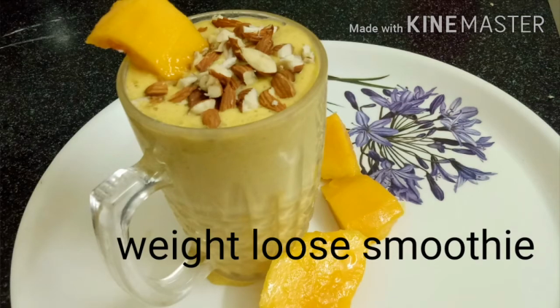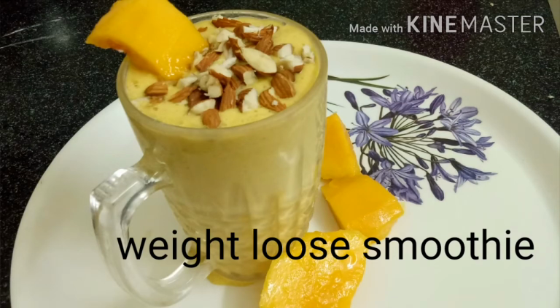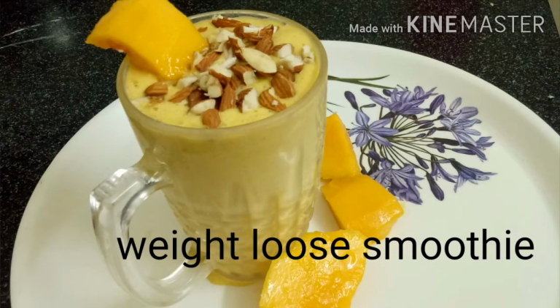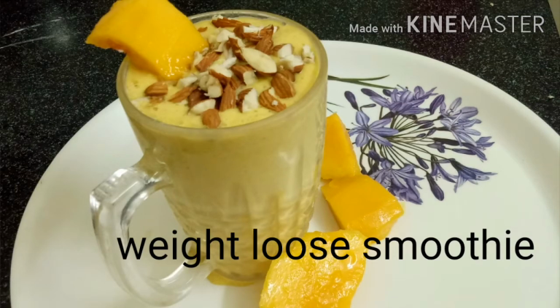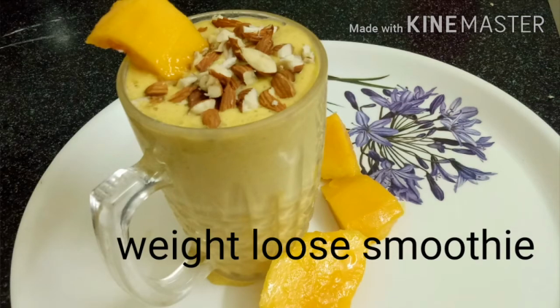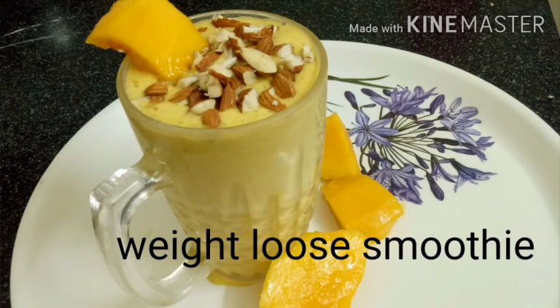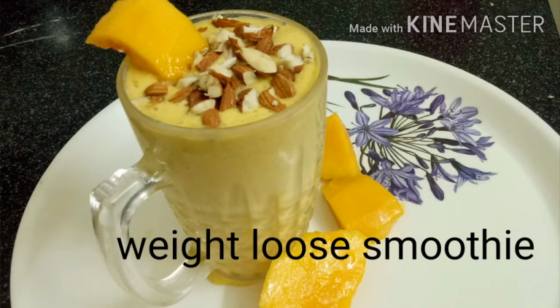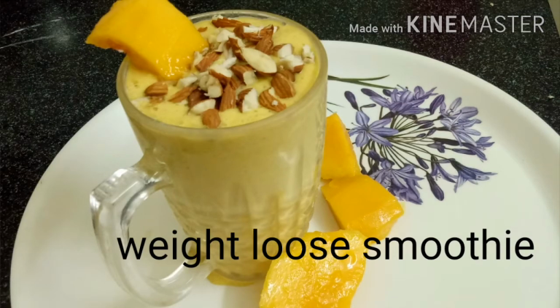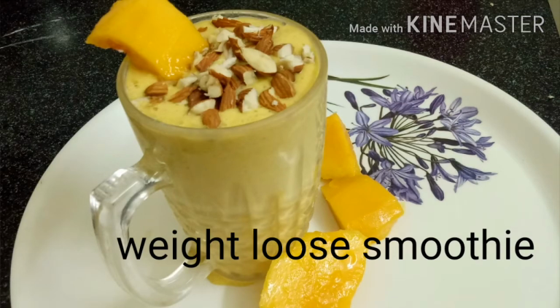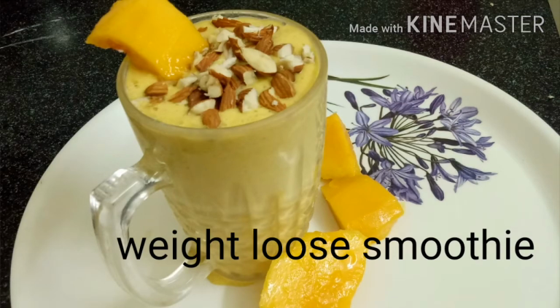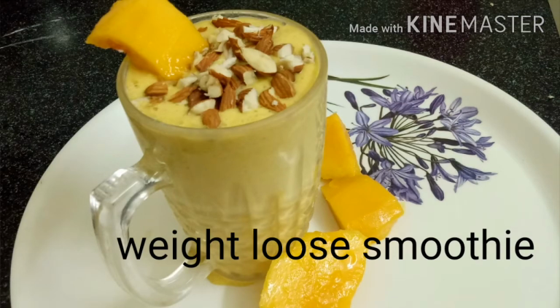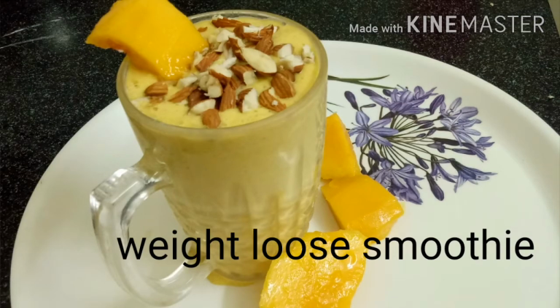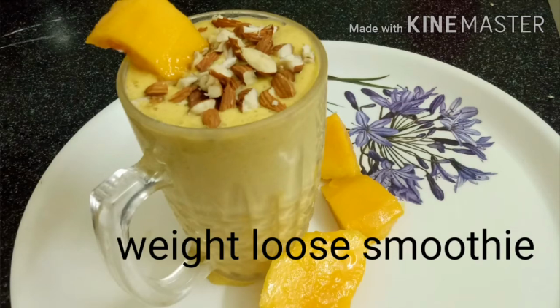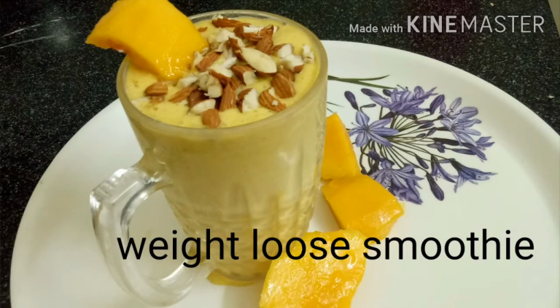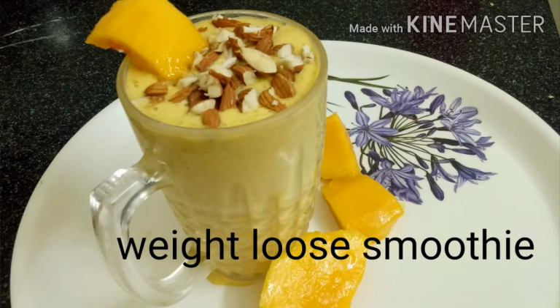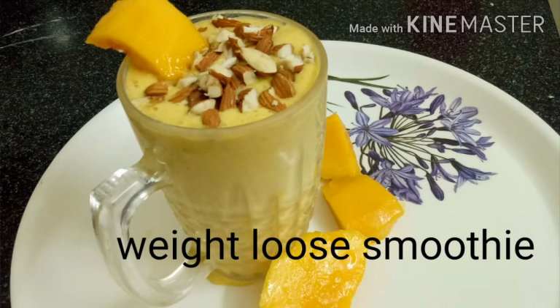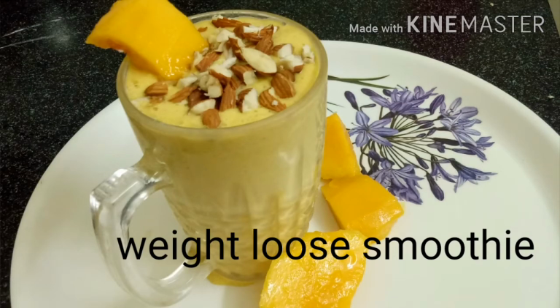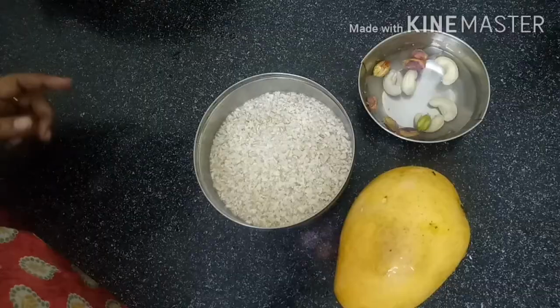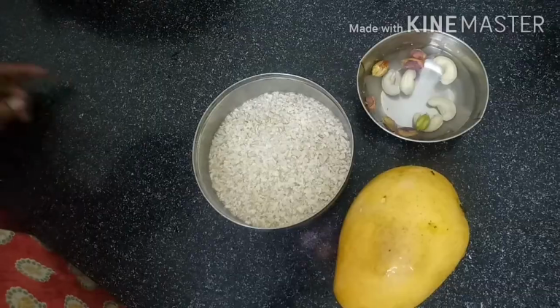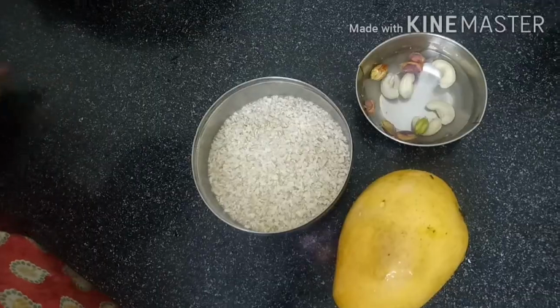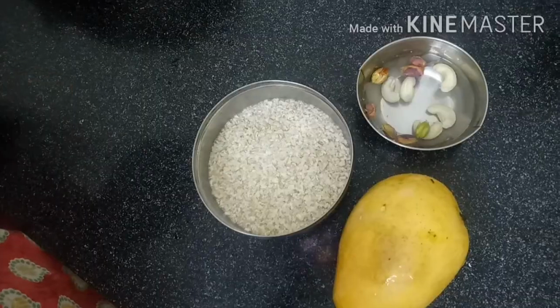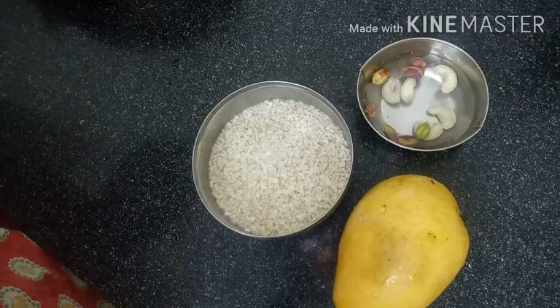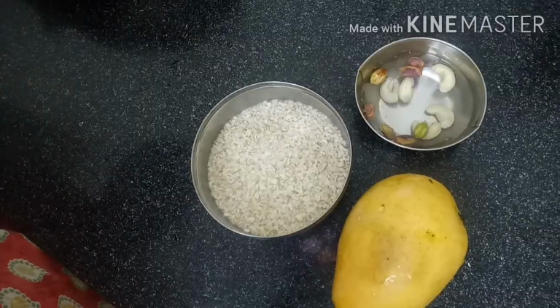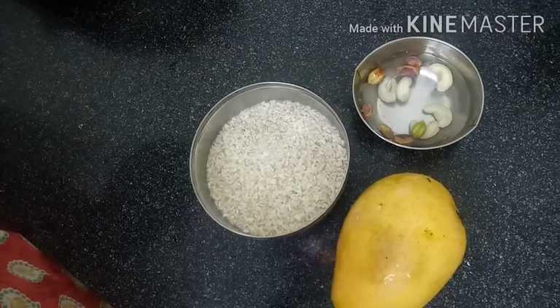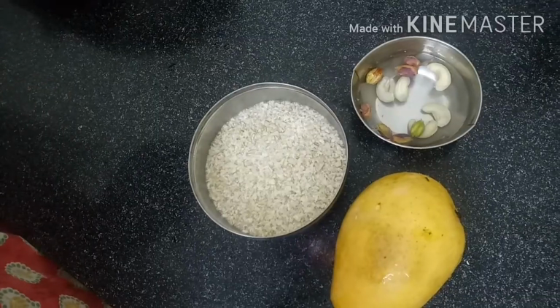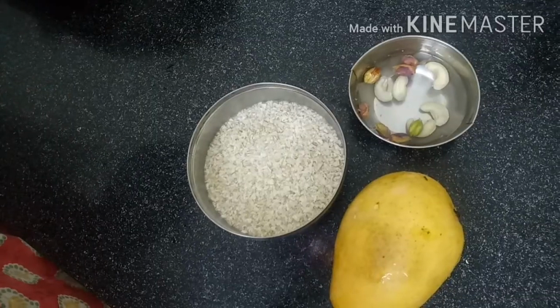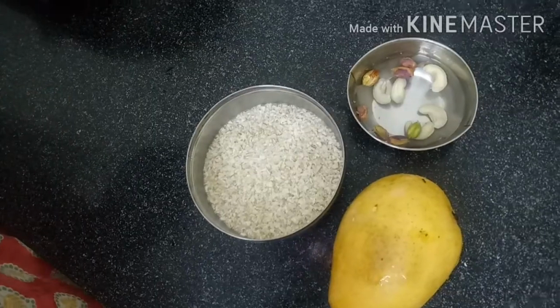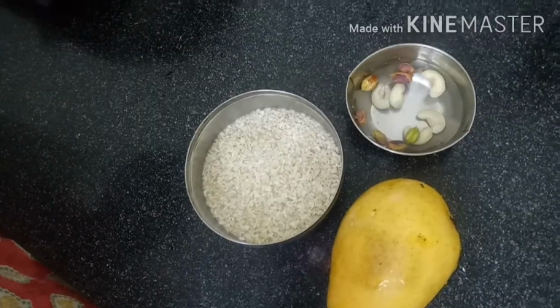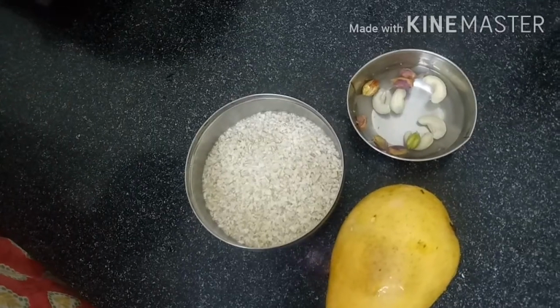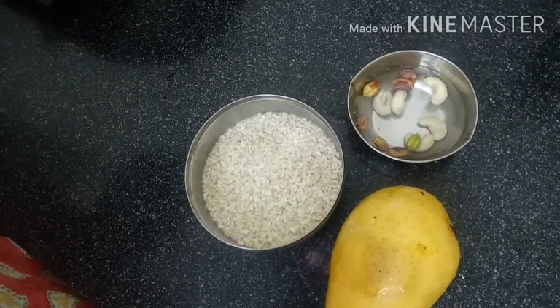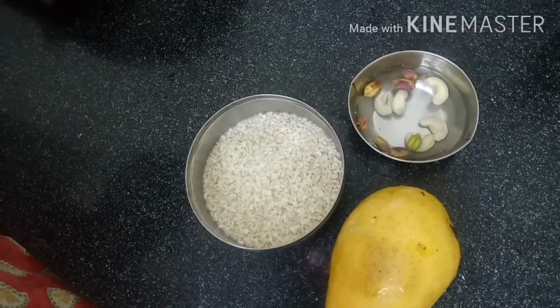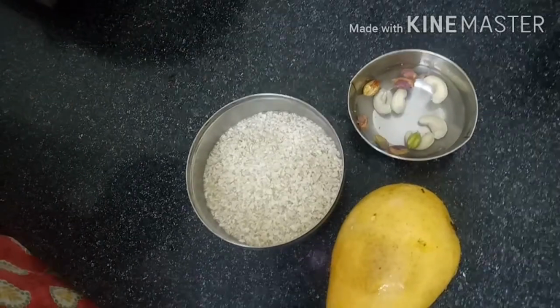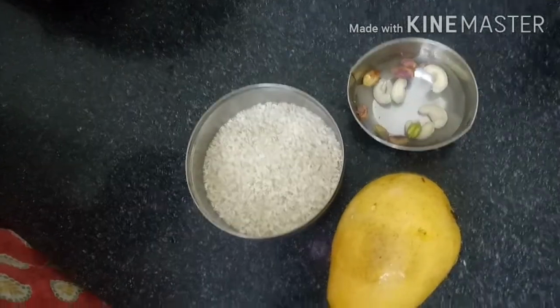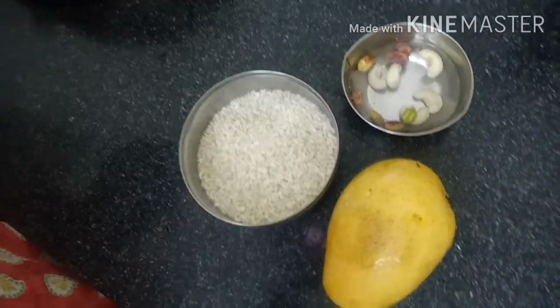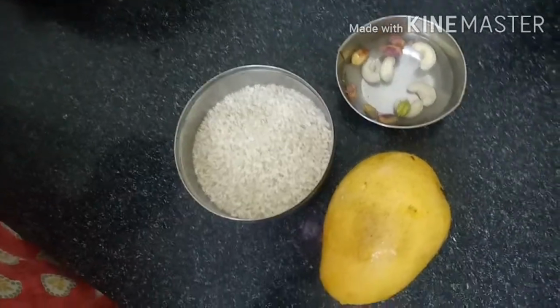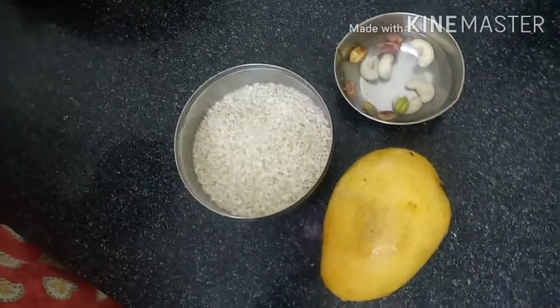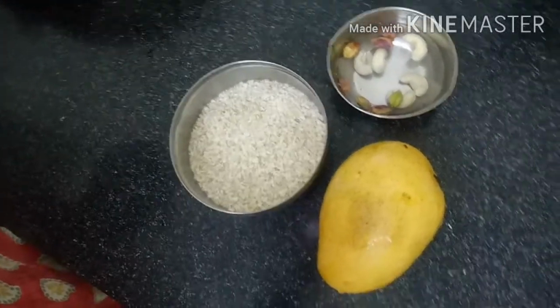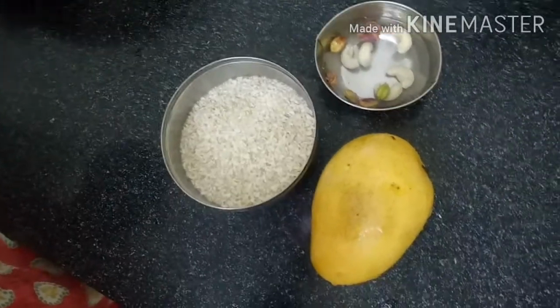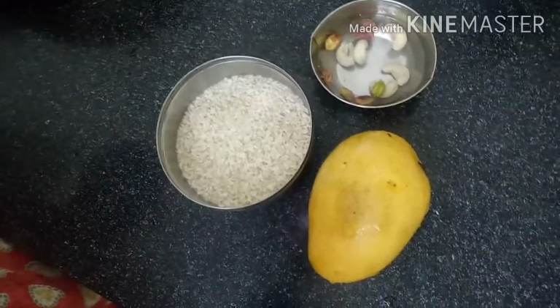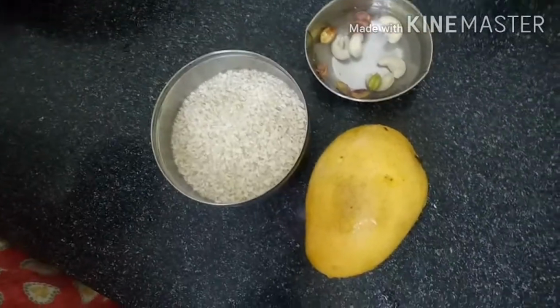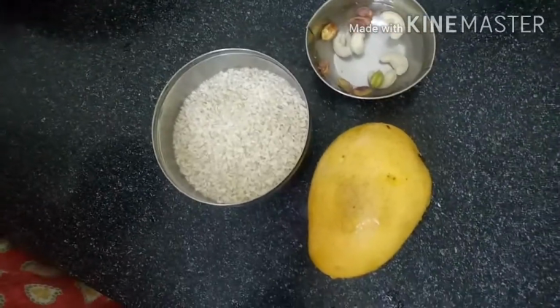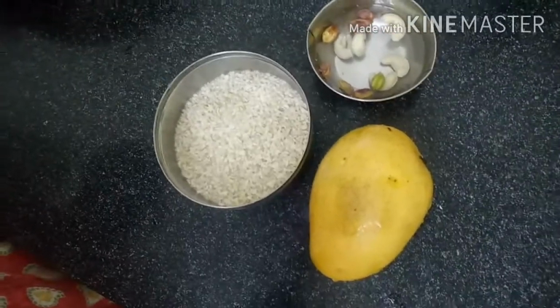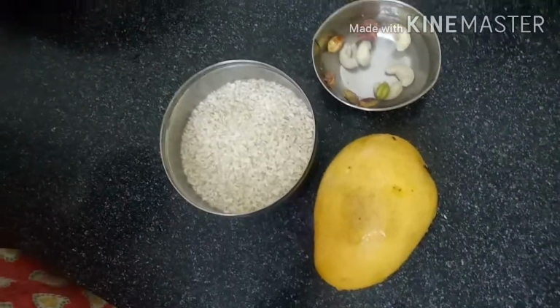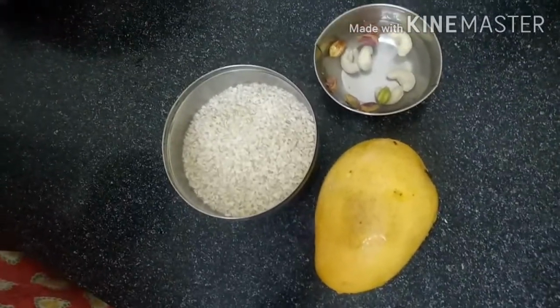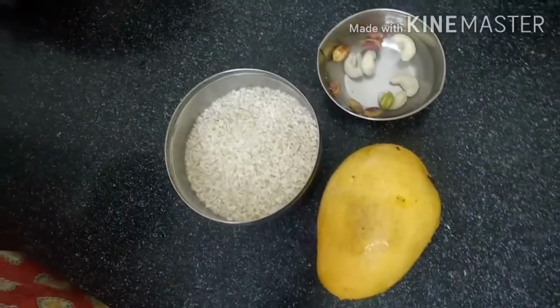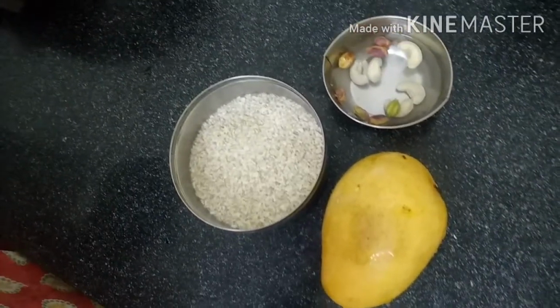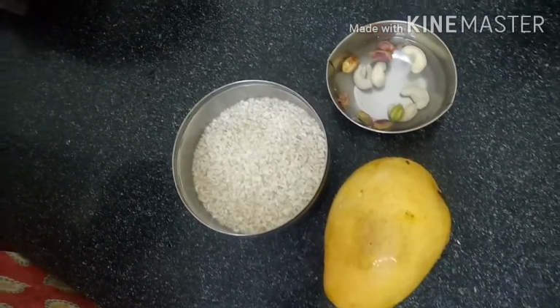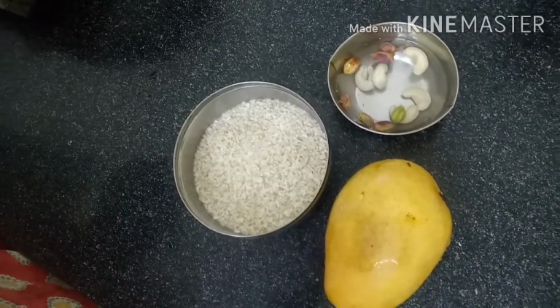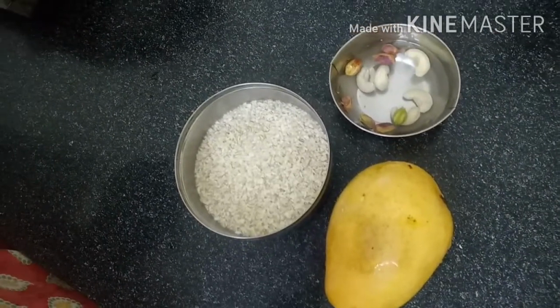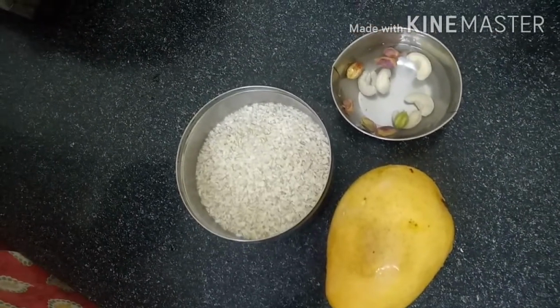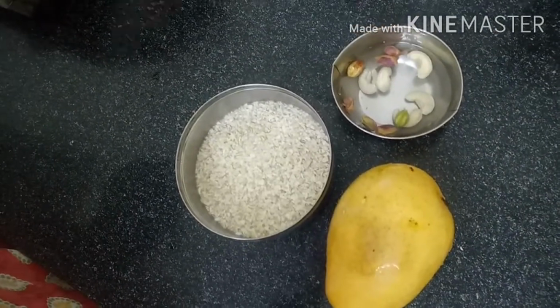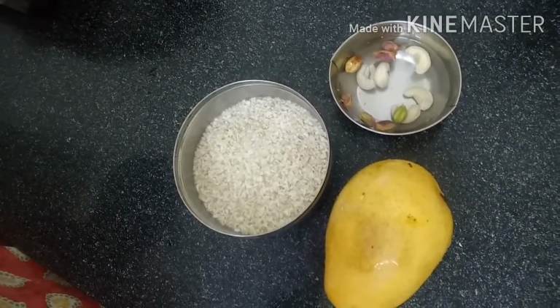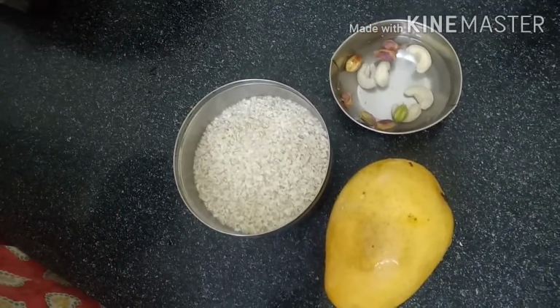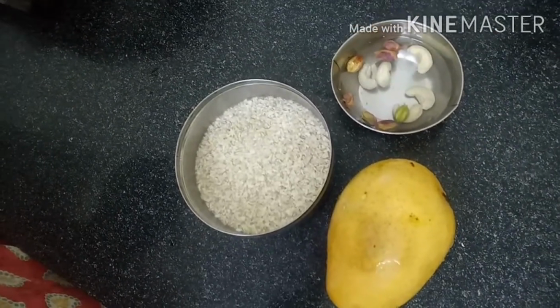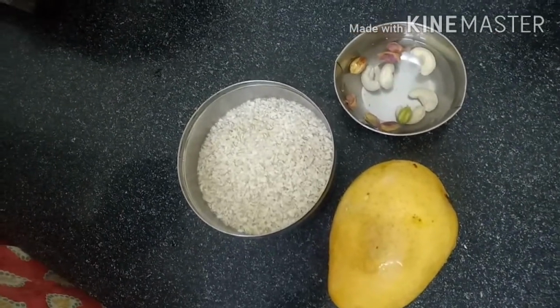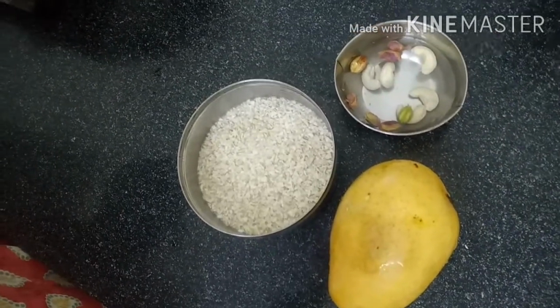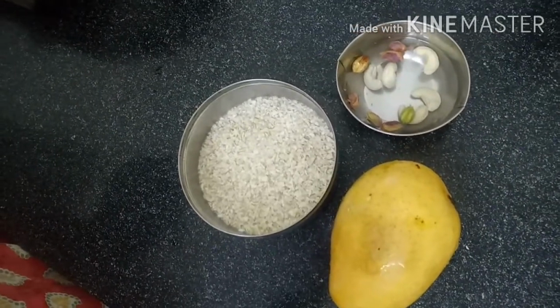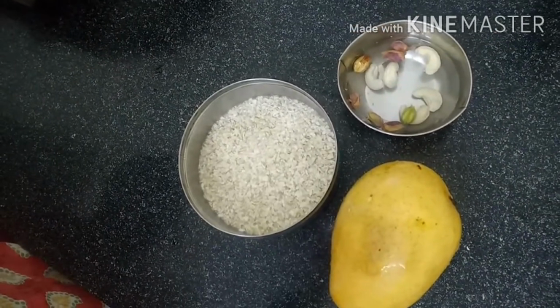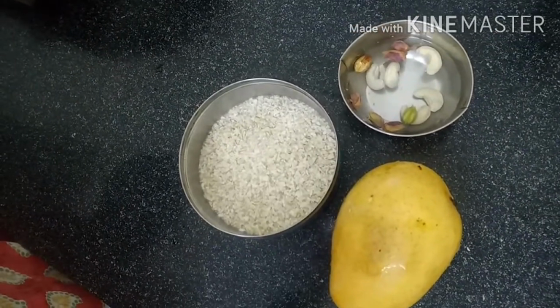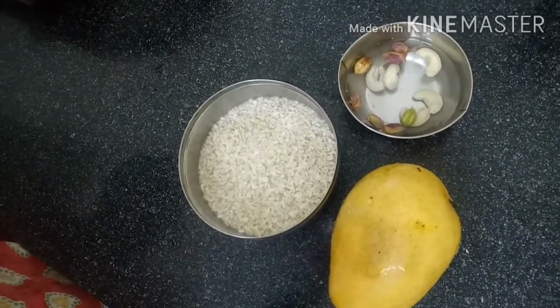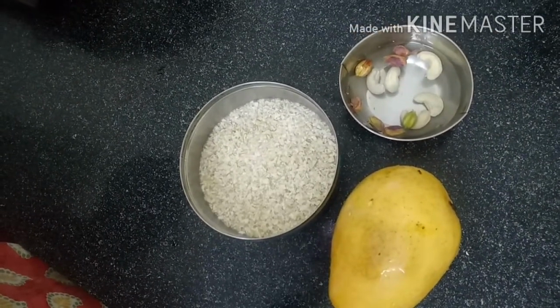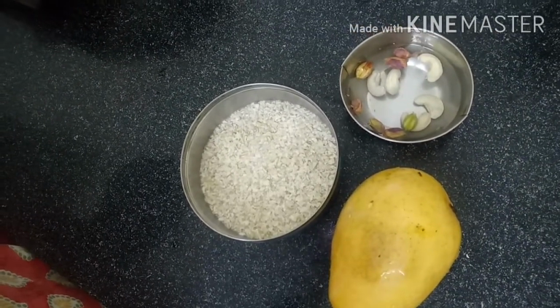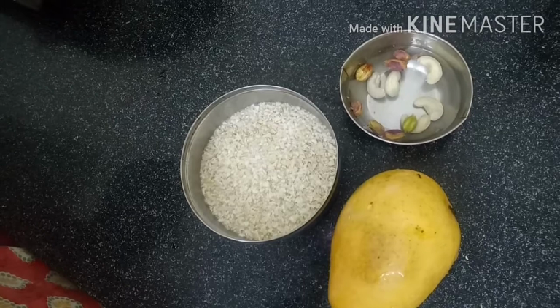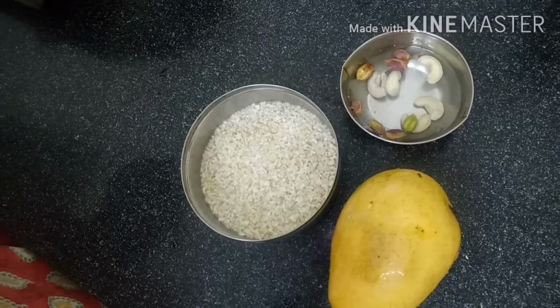The words are mango, smoothie, and matta. This is a weight loss smoothie. I am going to tell you about this.